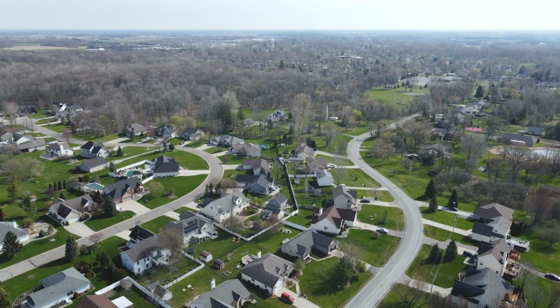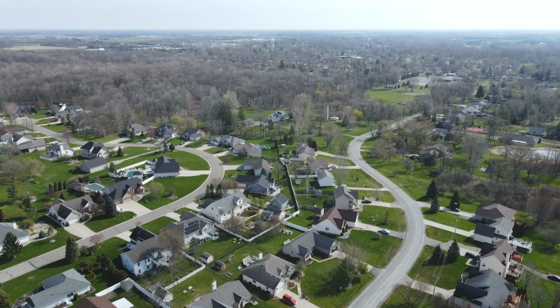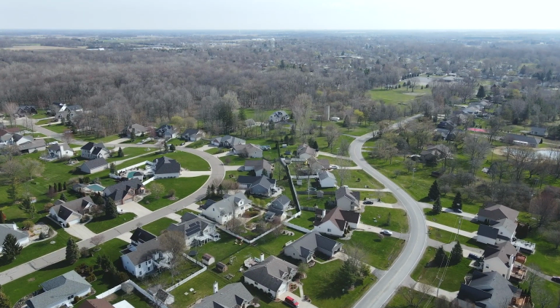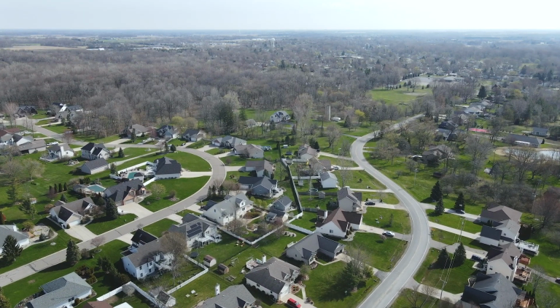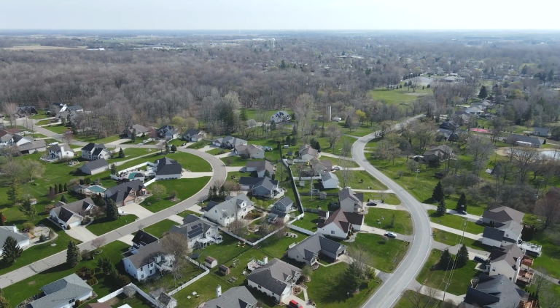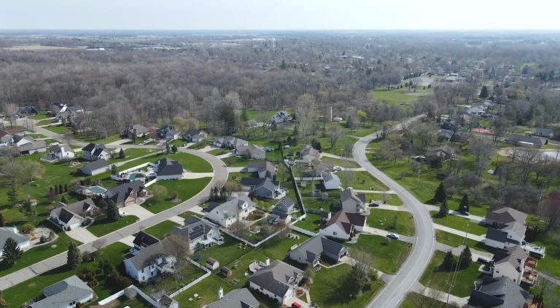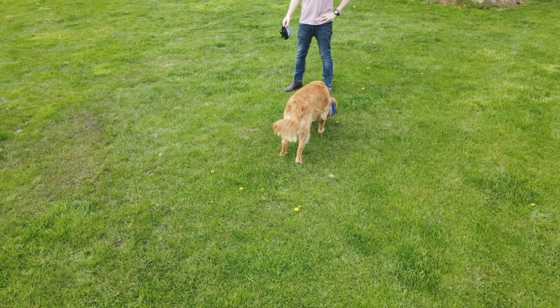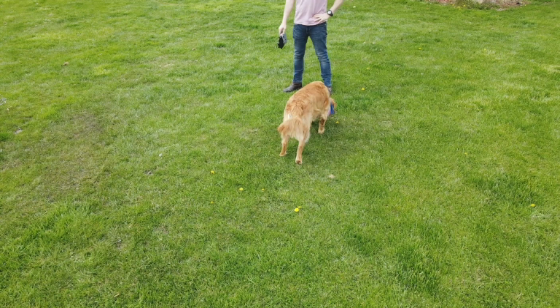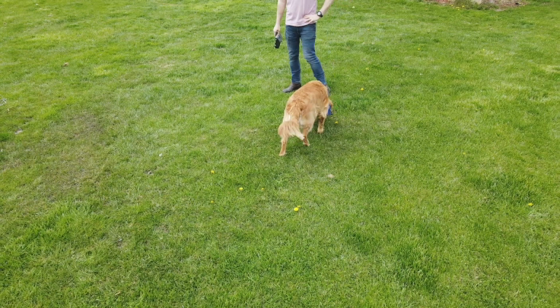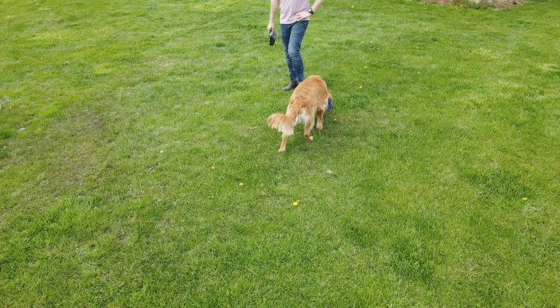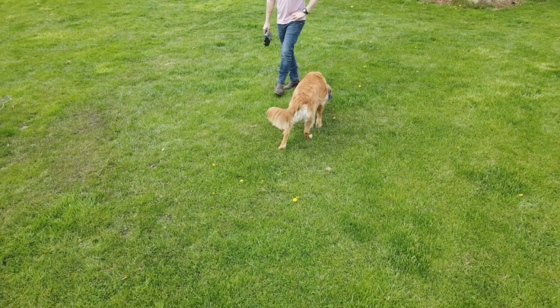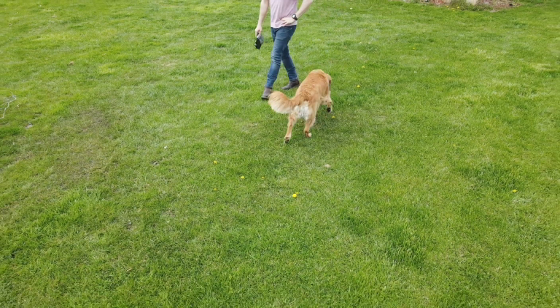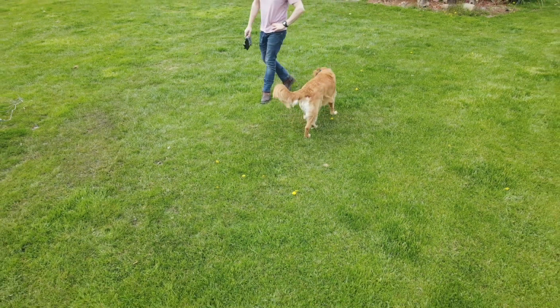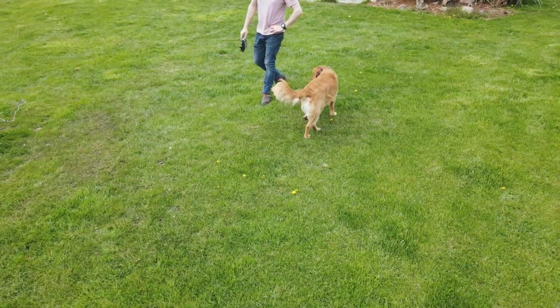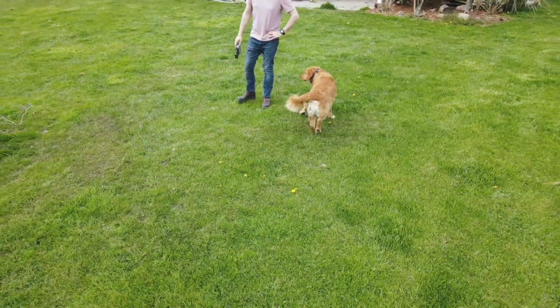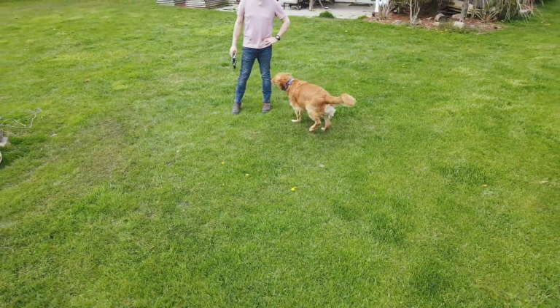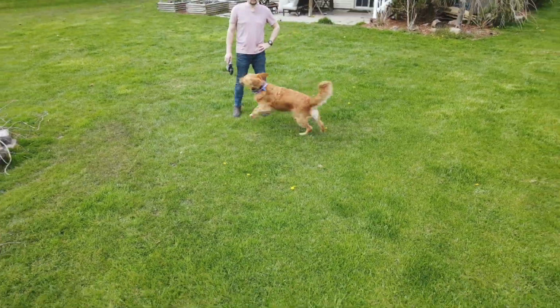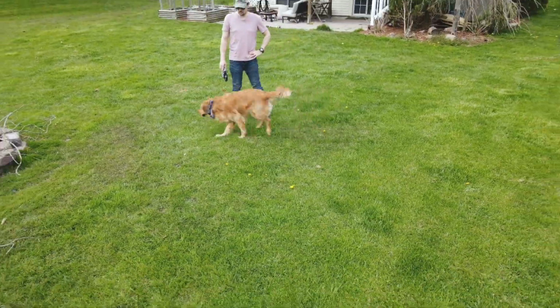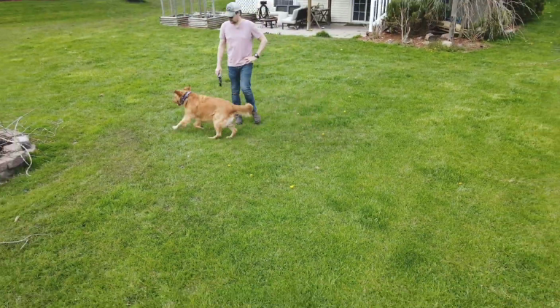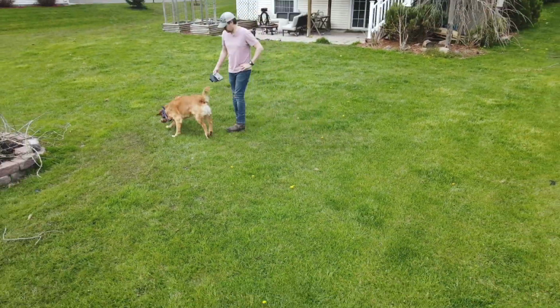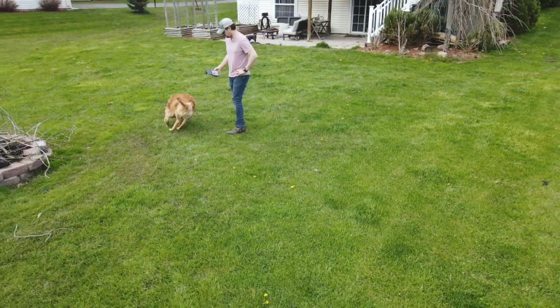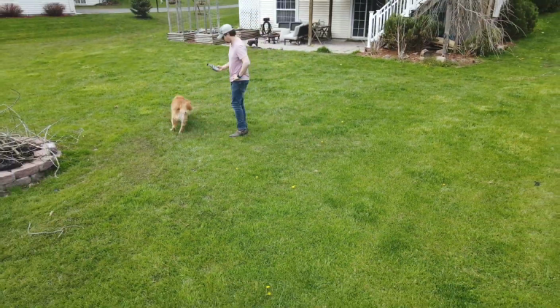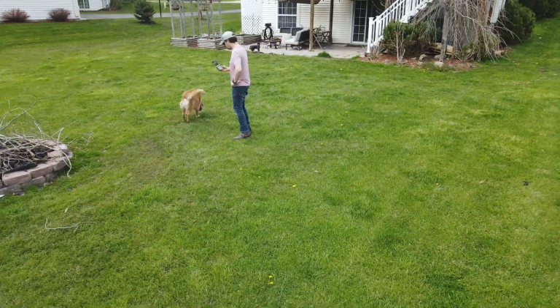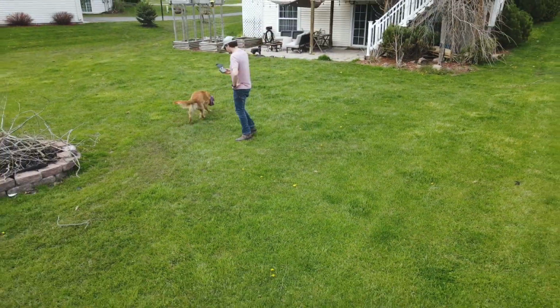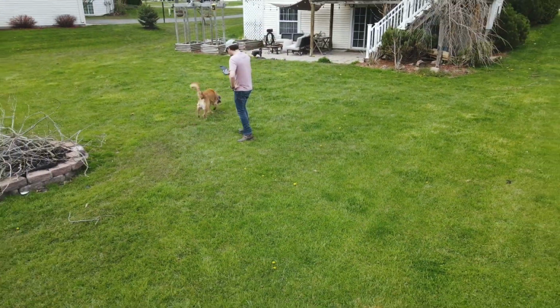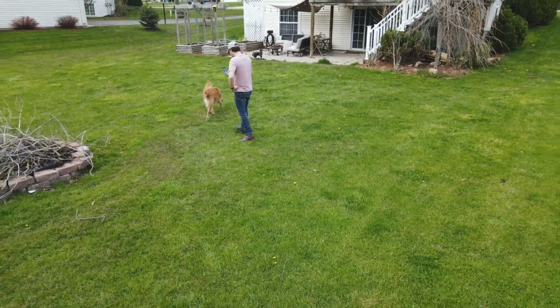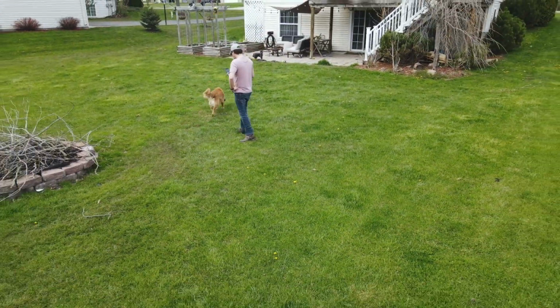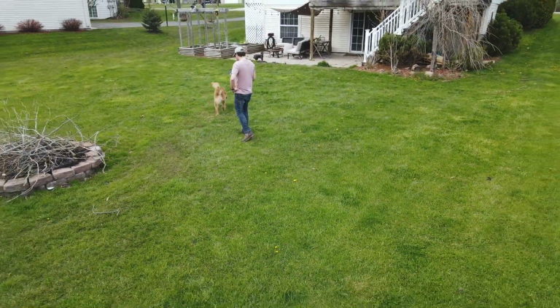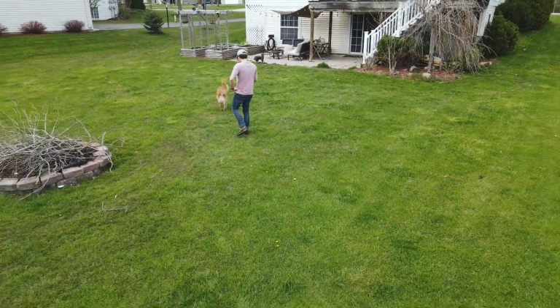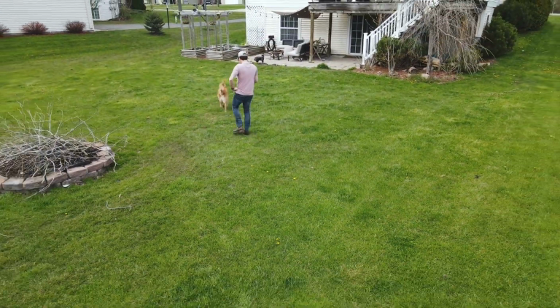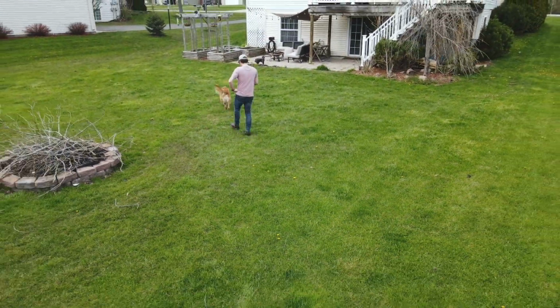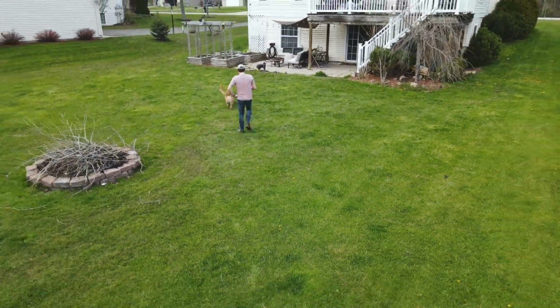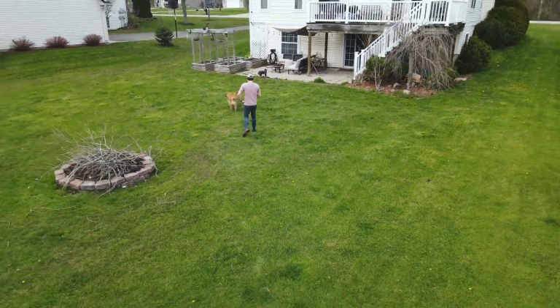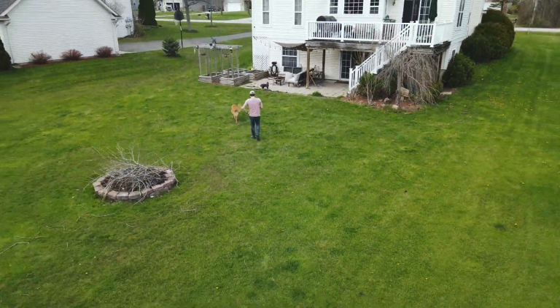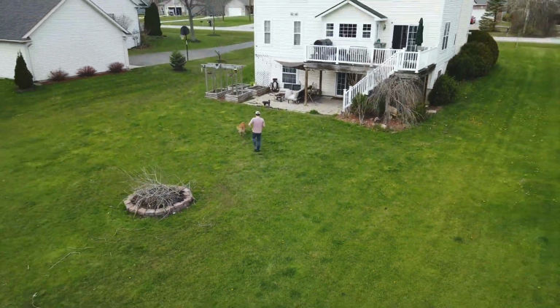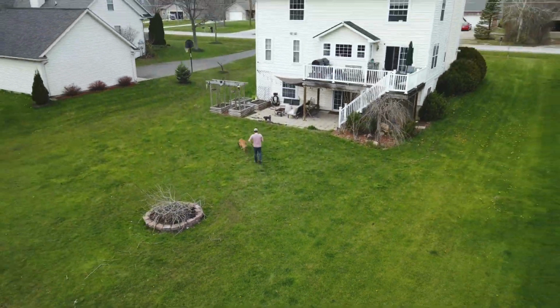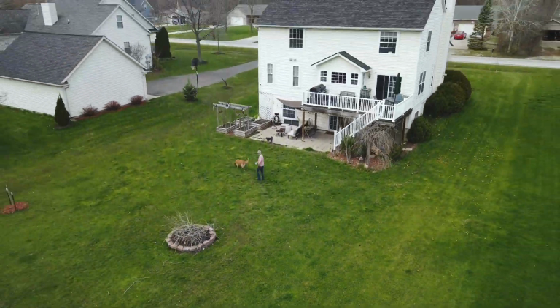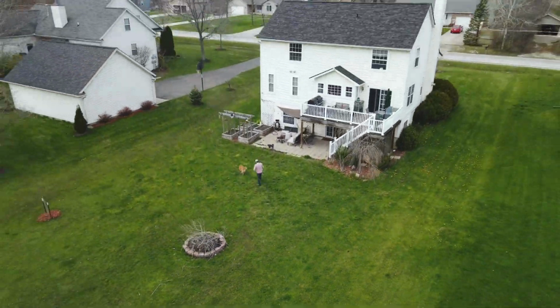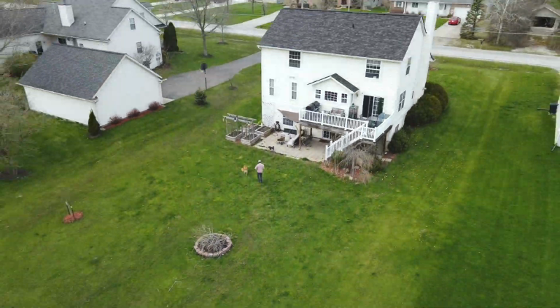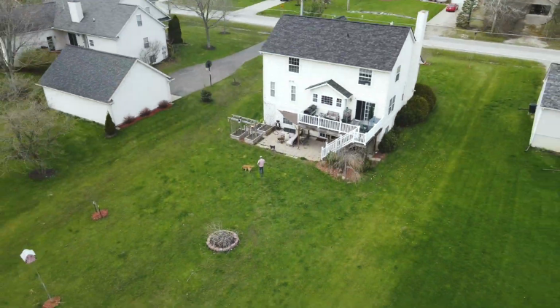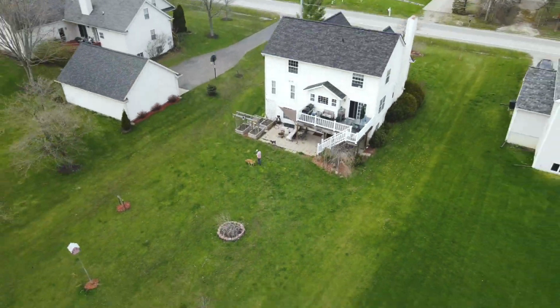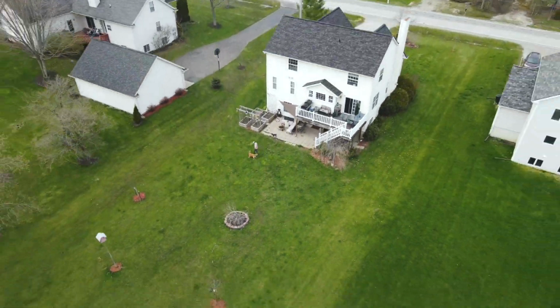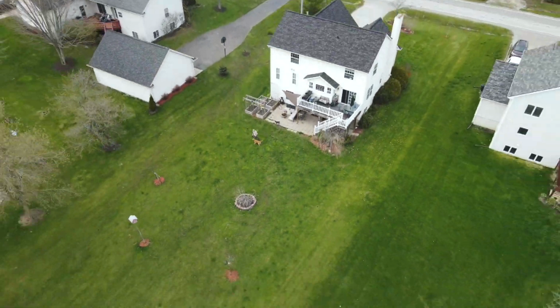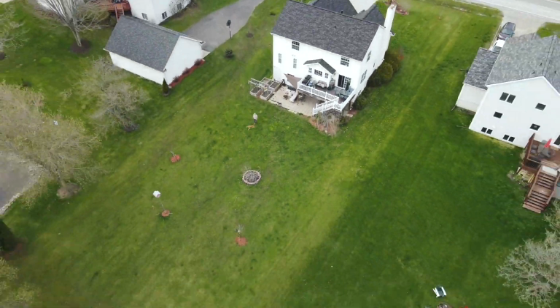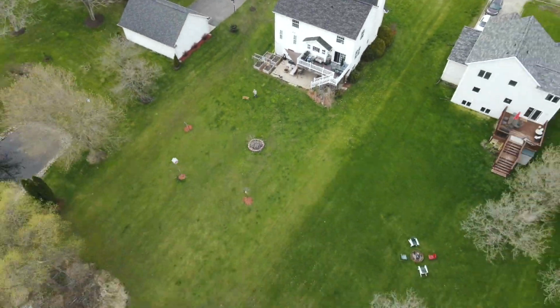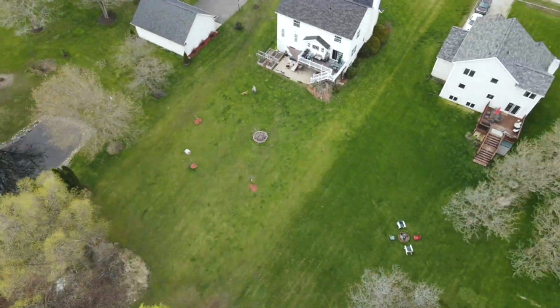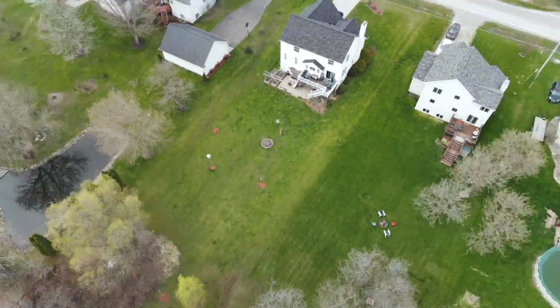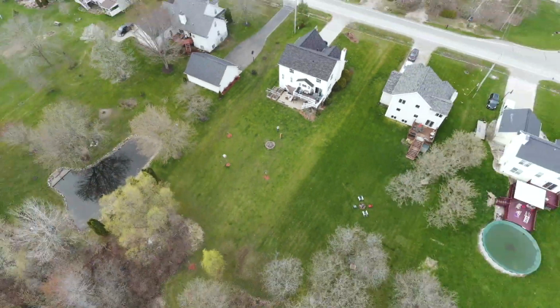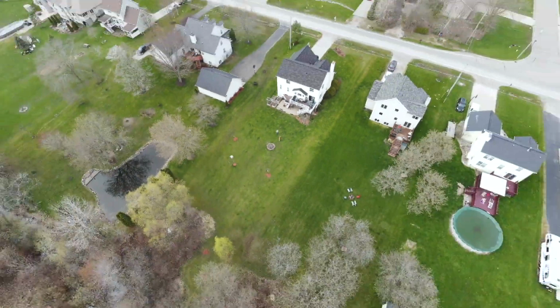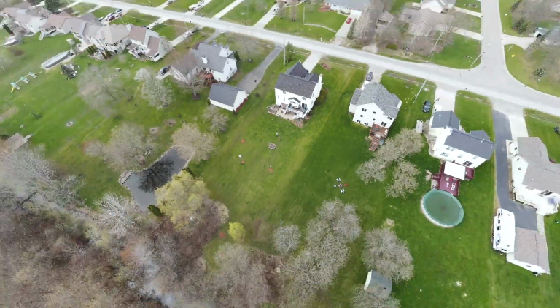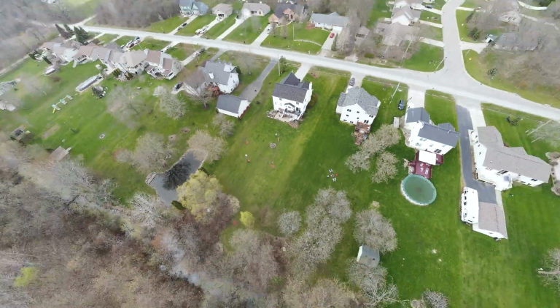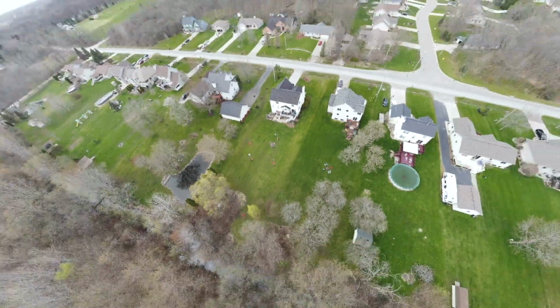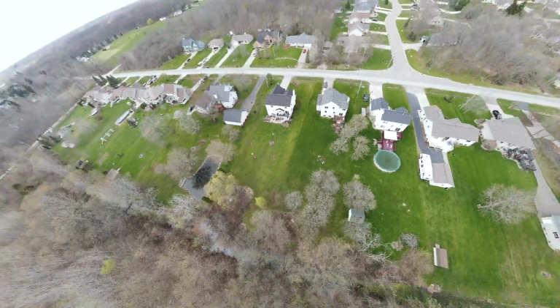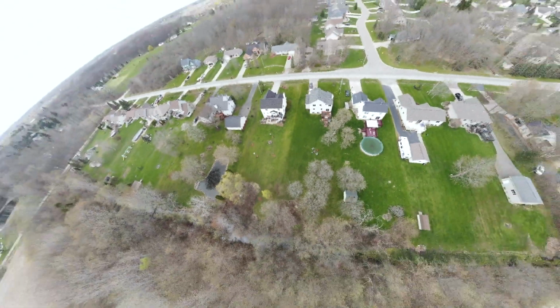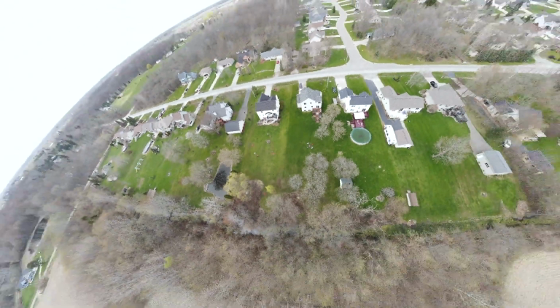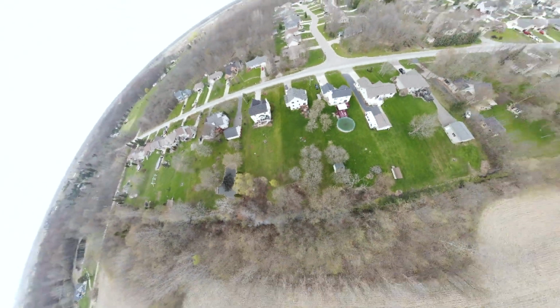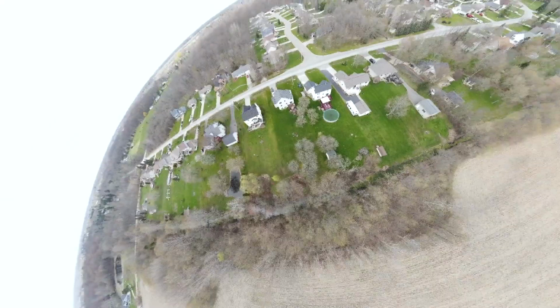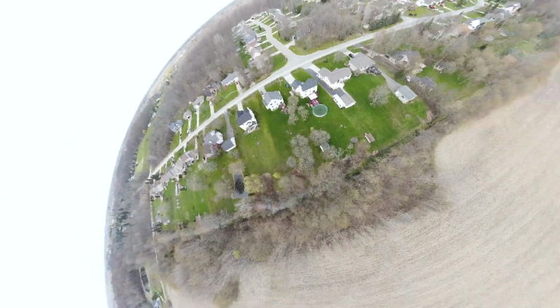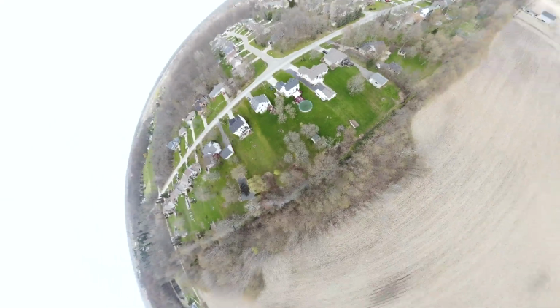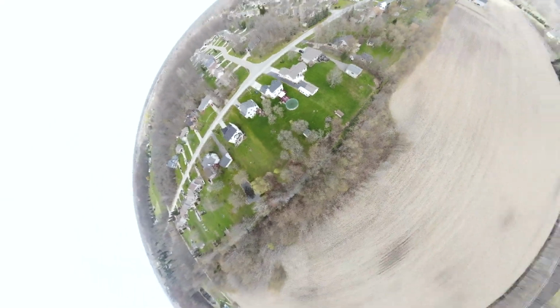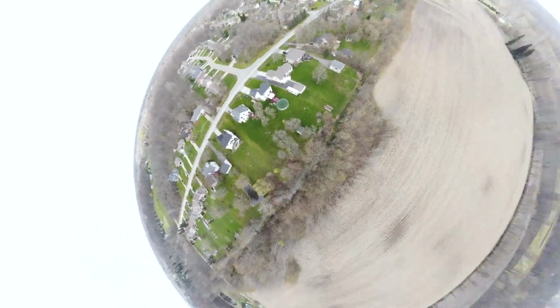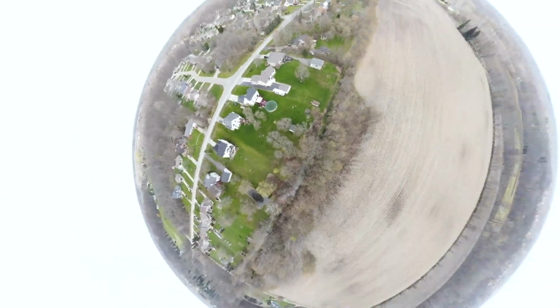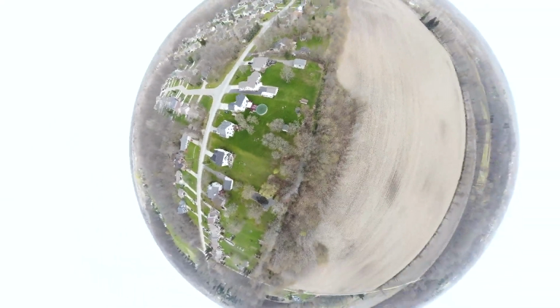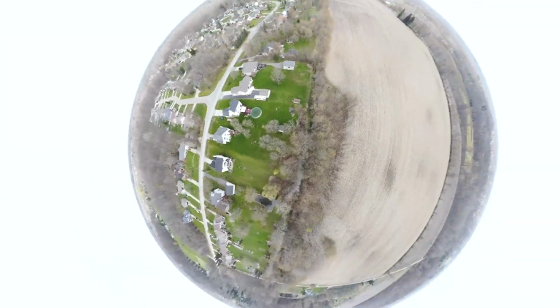What's more, the flight time is great. I was easily able to get more than 30 minutes of flight time out of a battery. In high winds I found it dropped a bit, but not a lot.